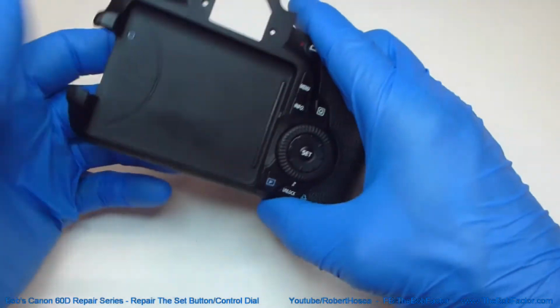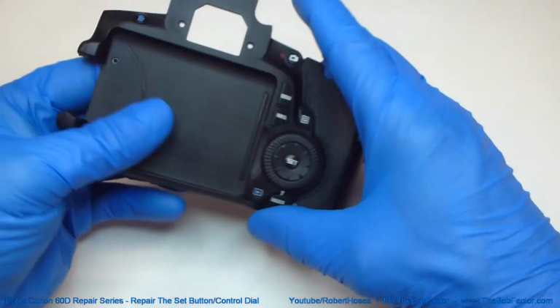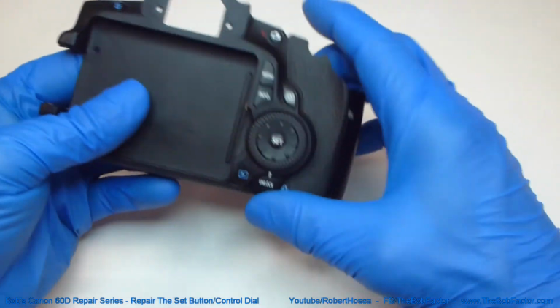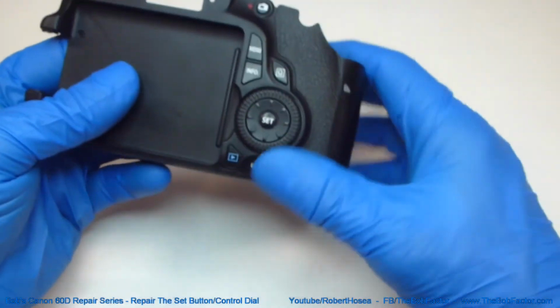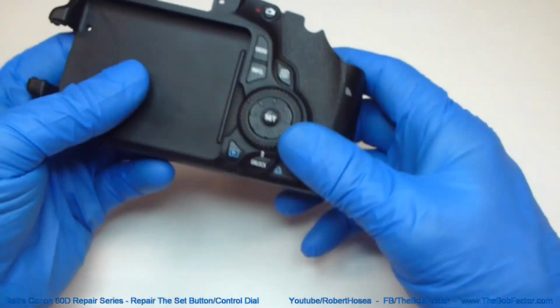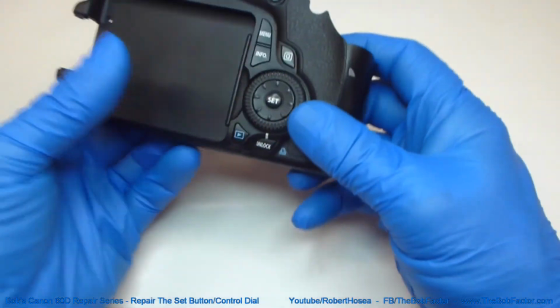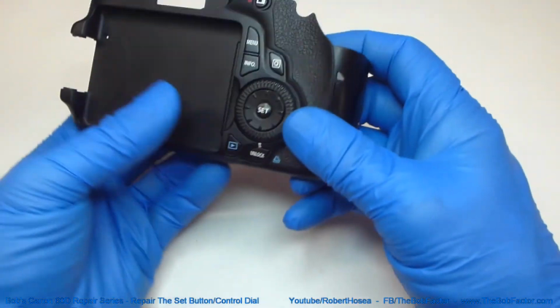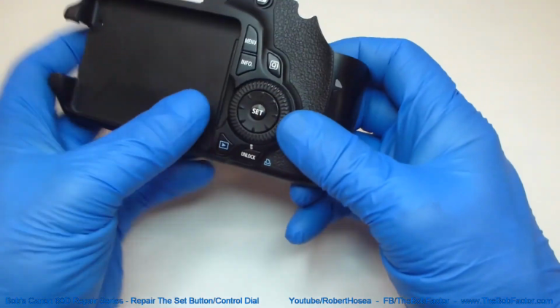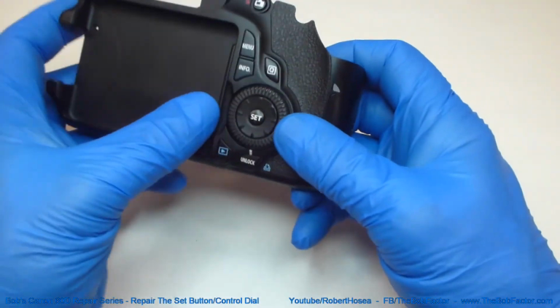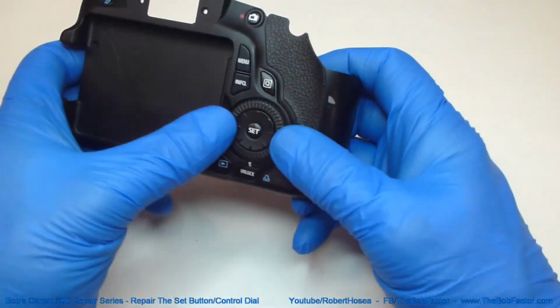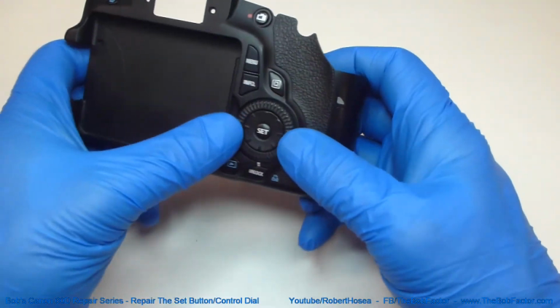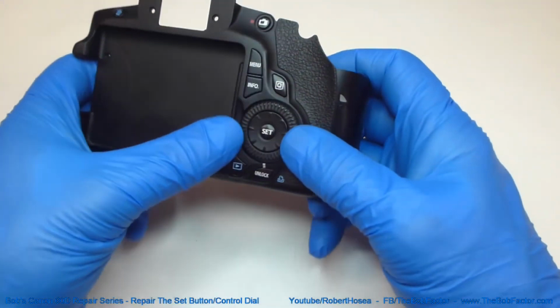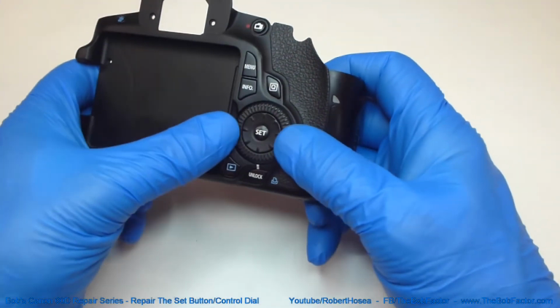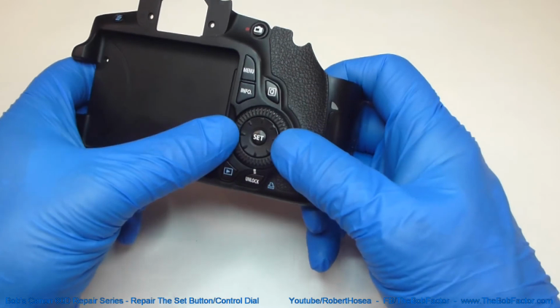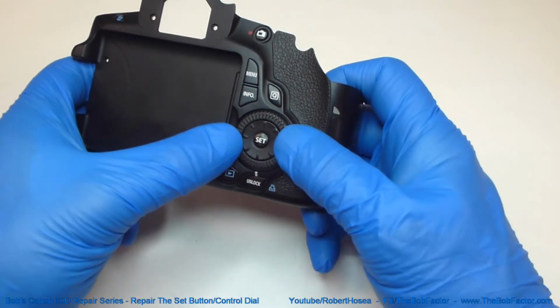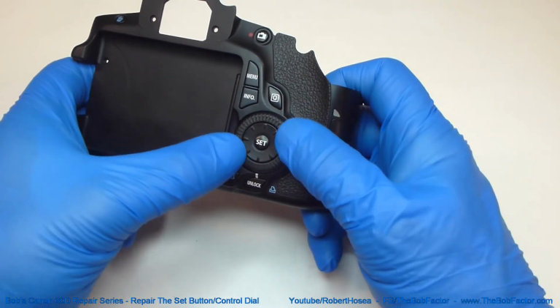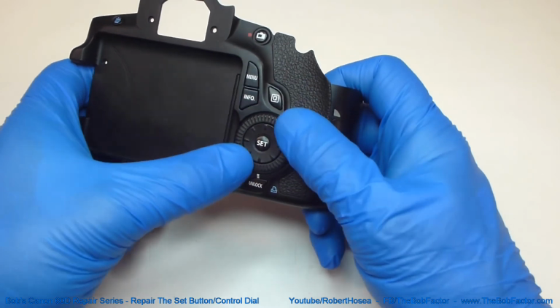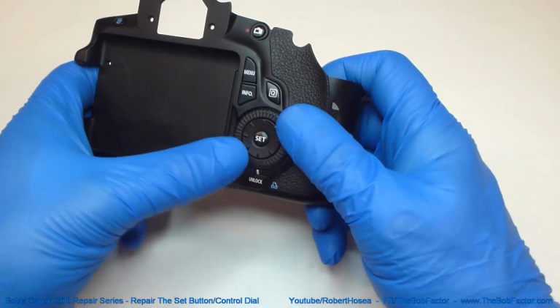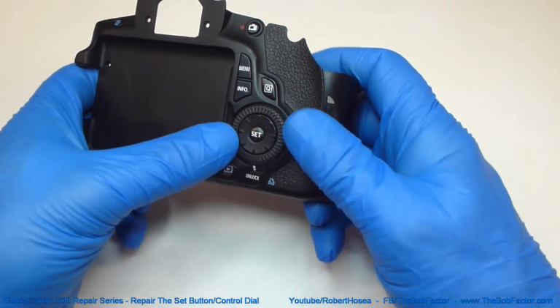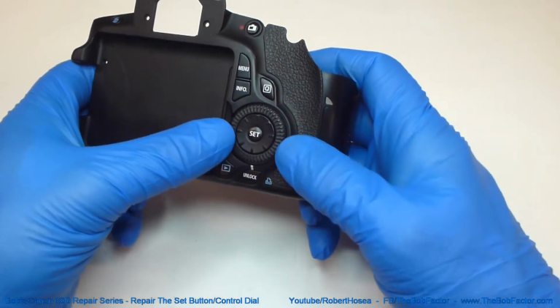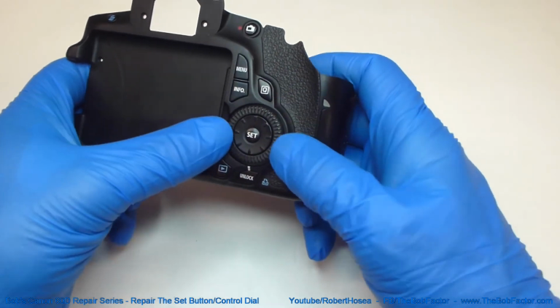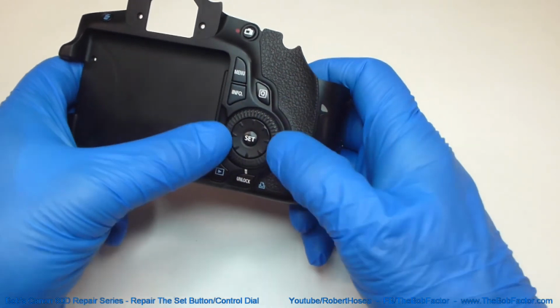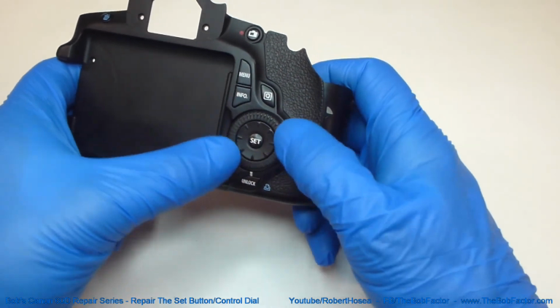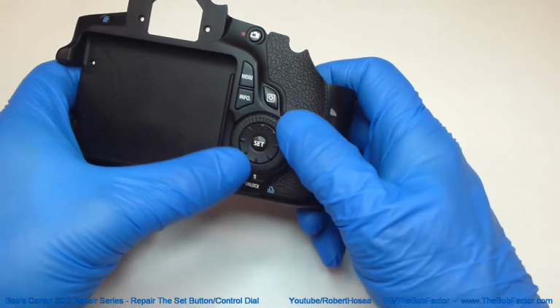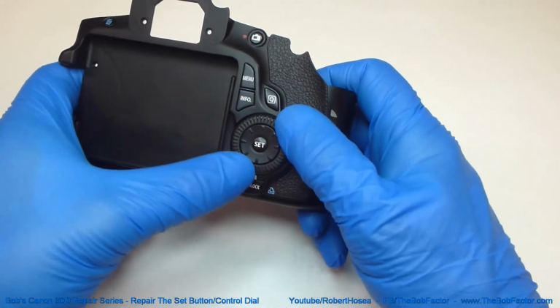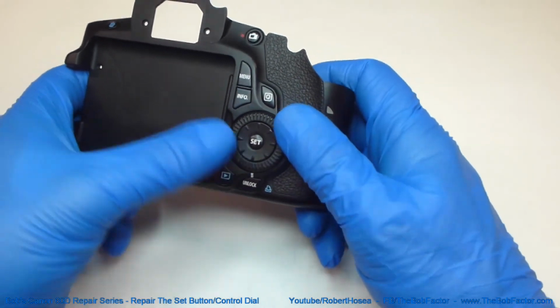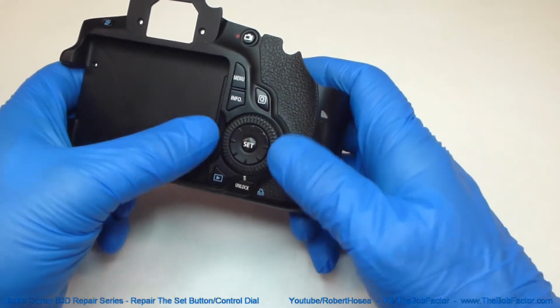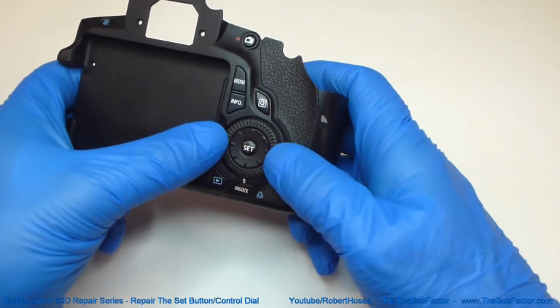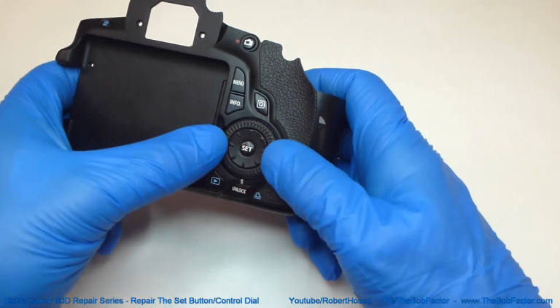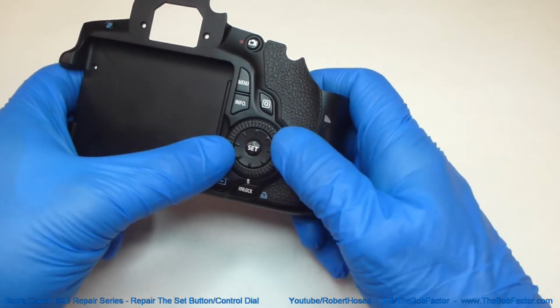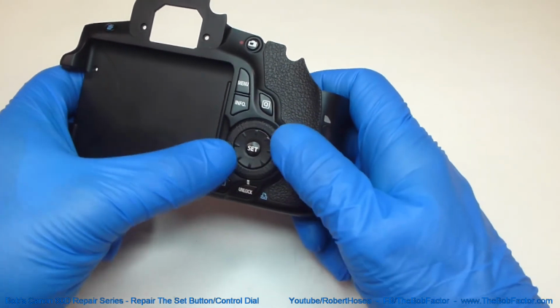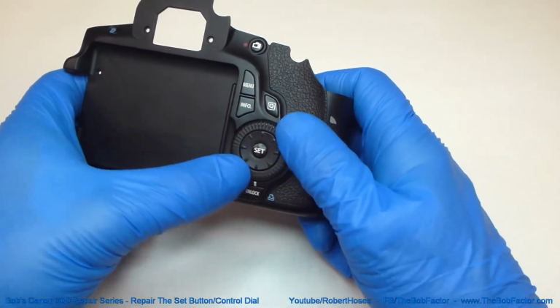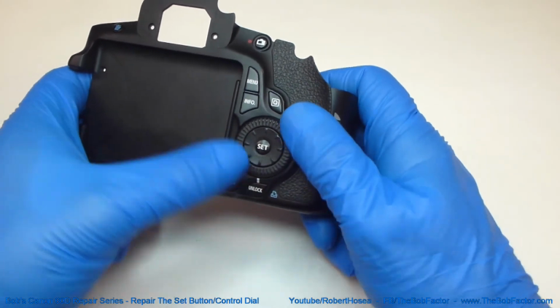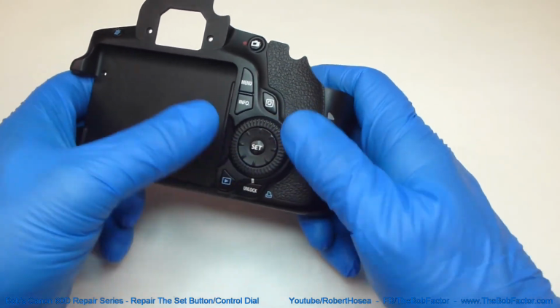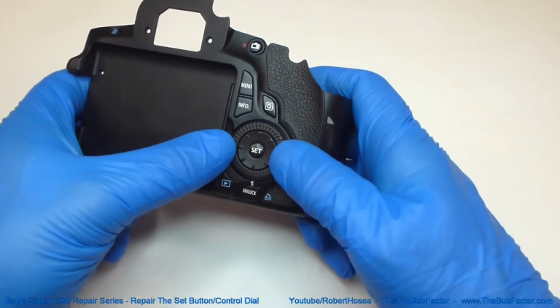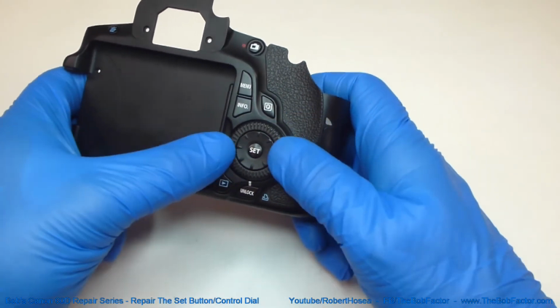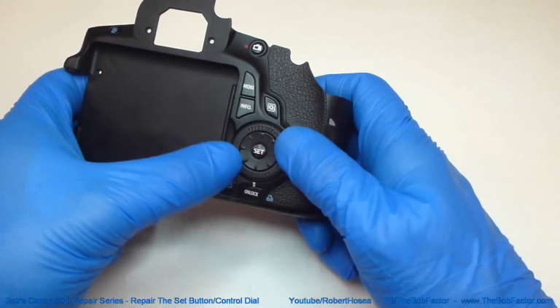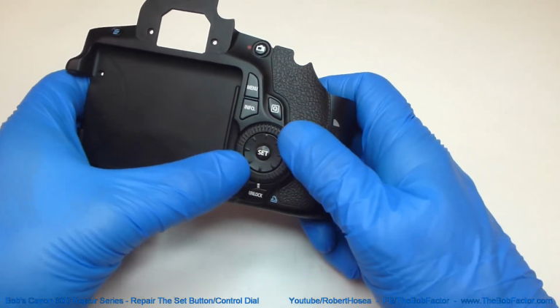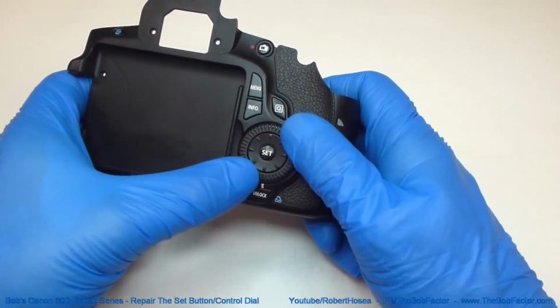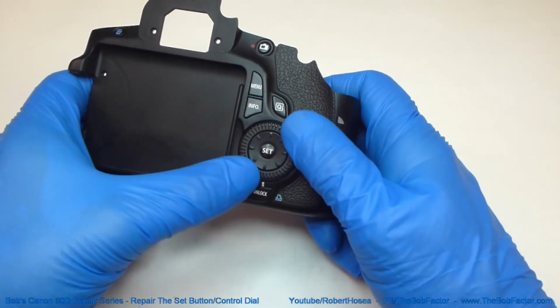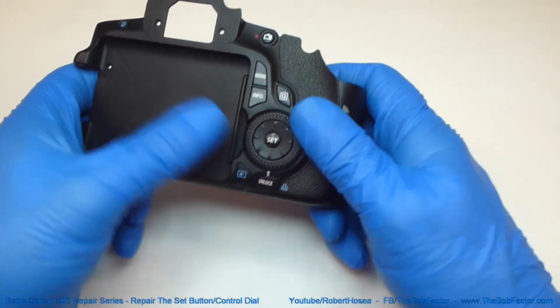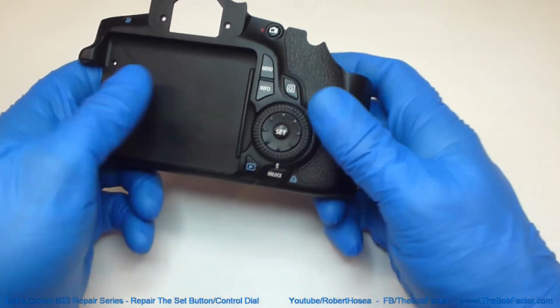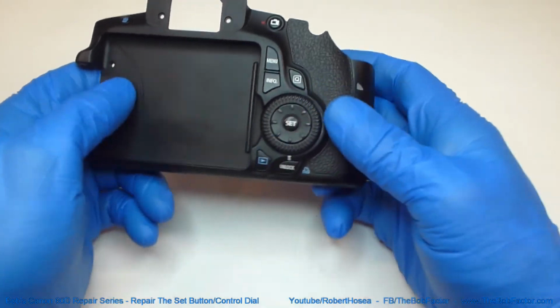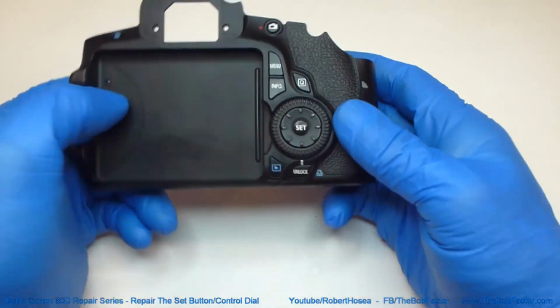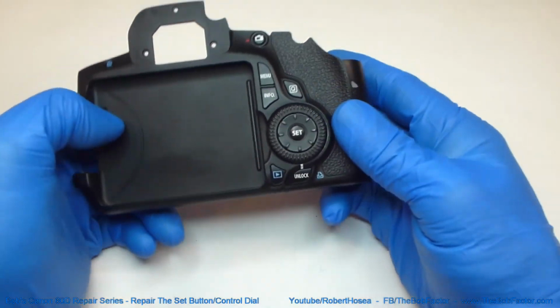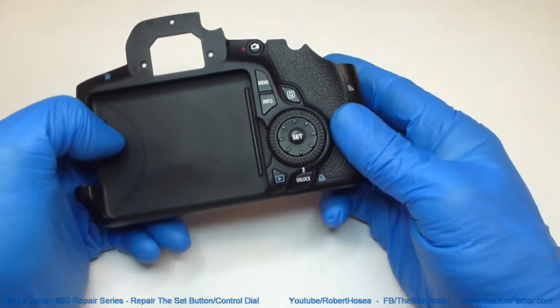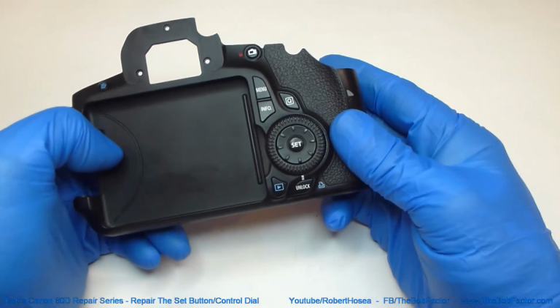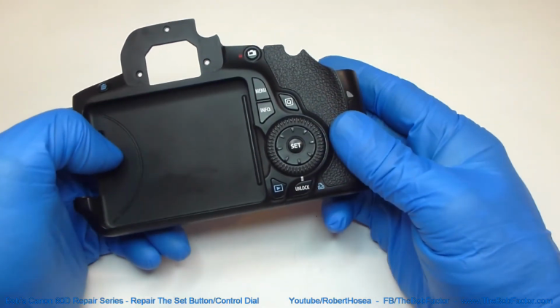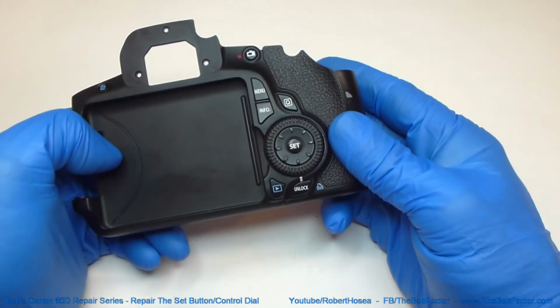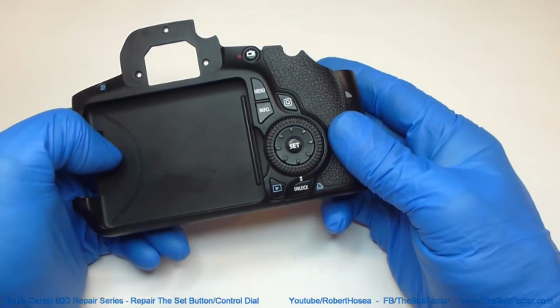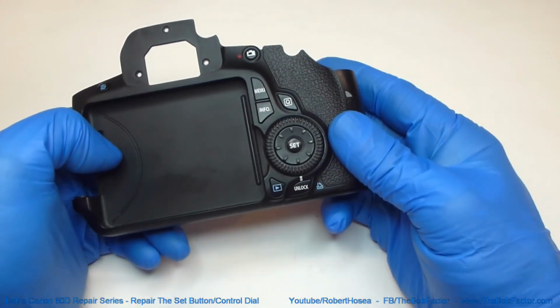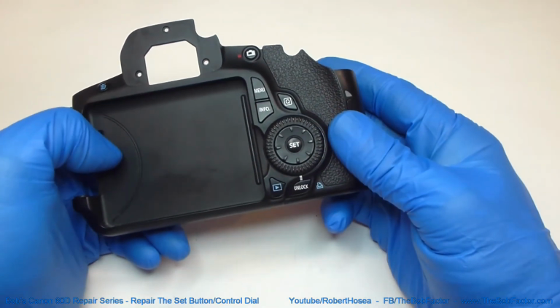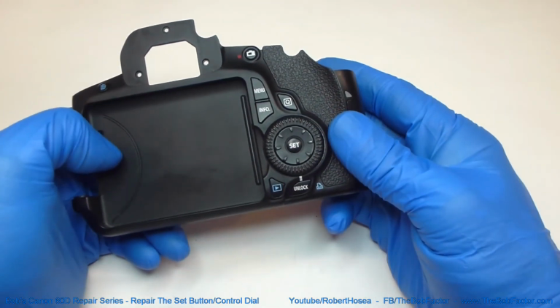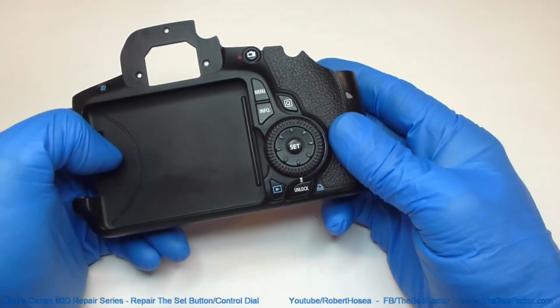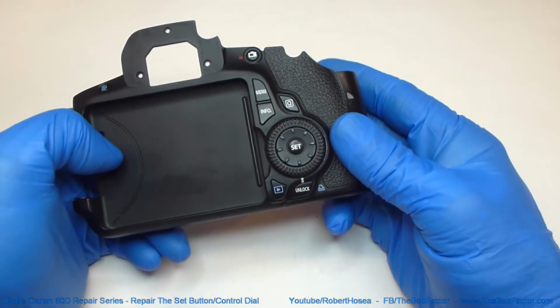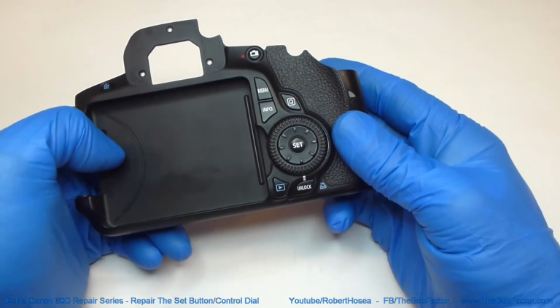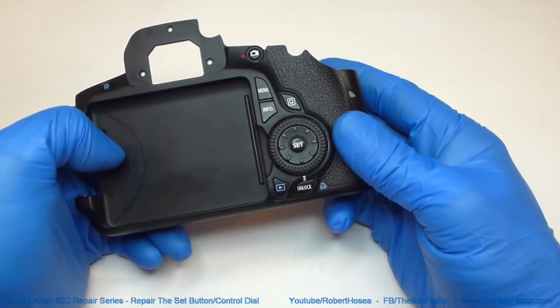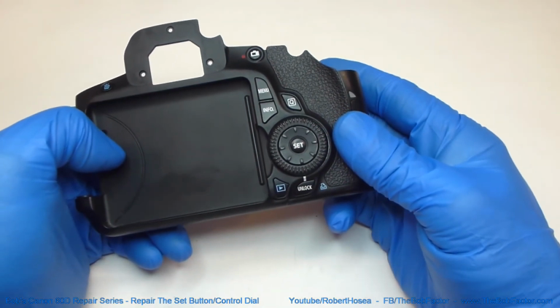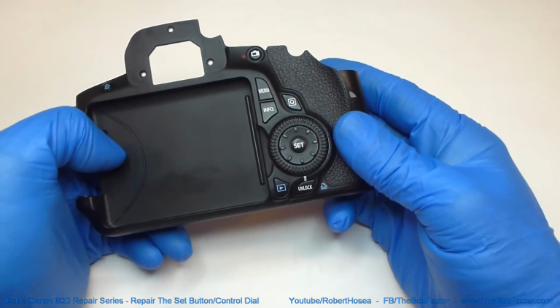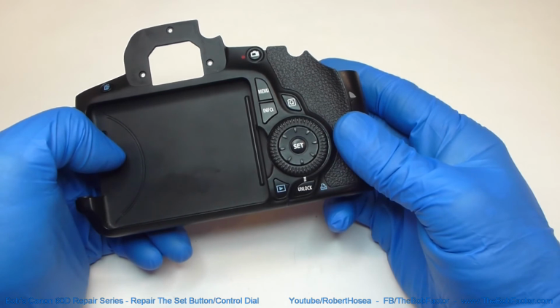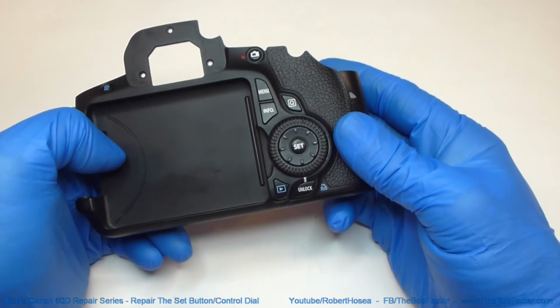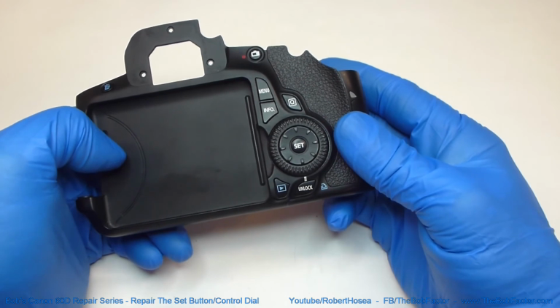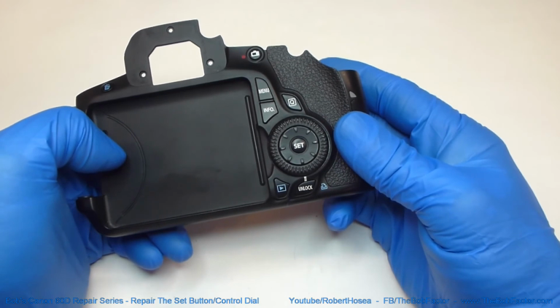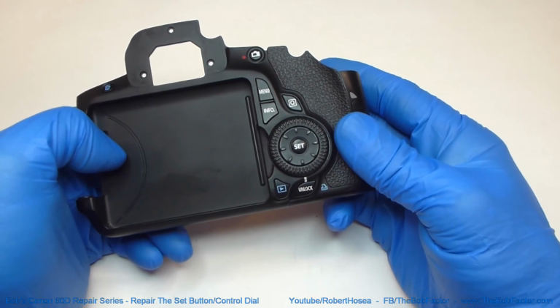Be sure to test the dial and make sure that it turns easily. And that's all there is to it.